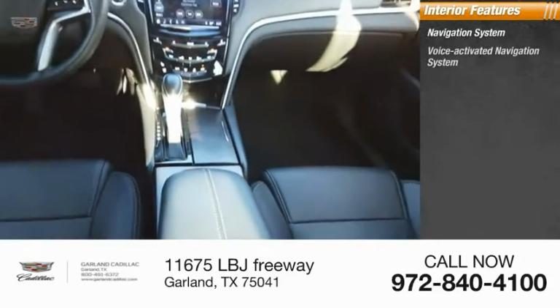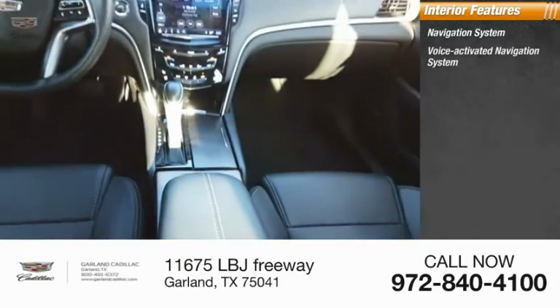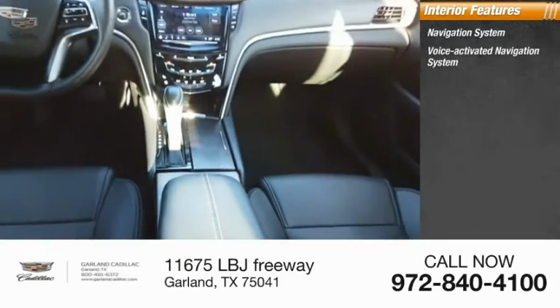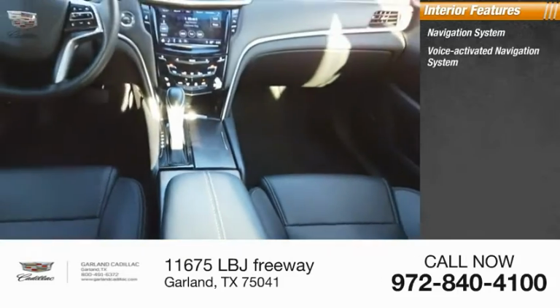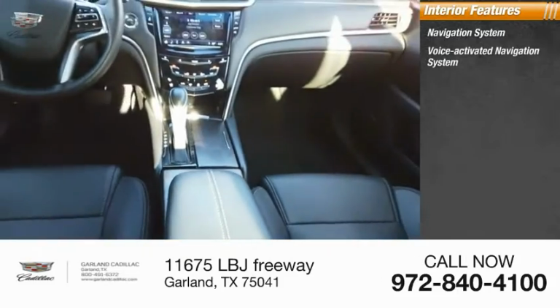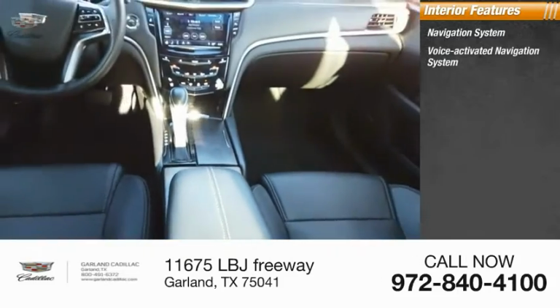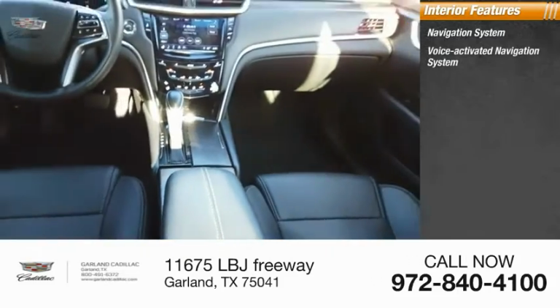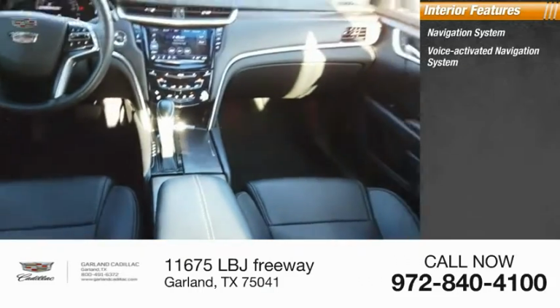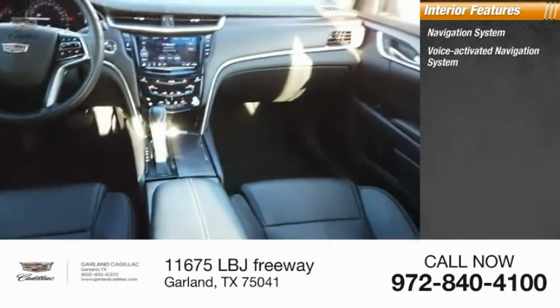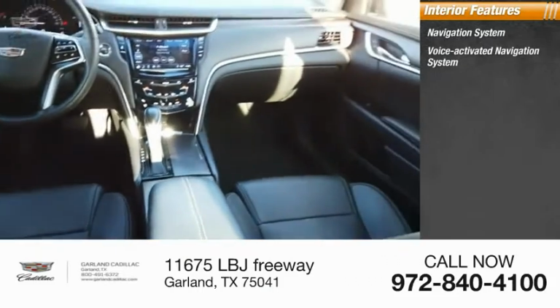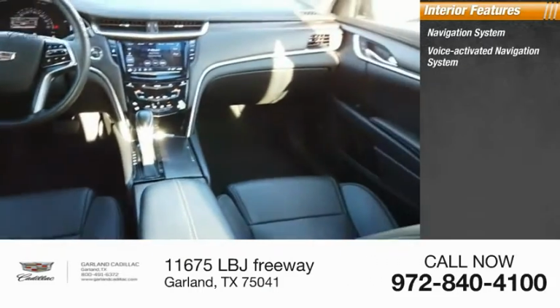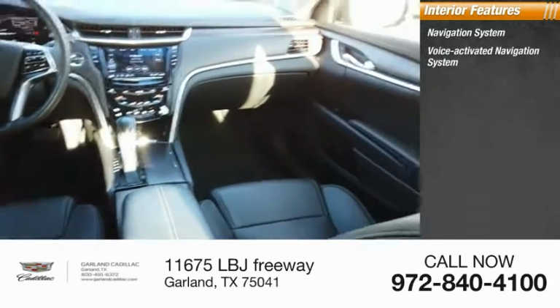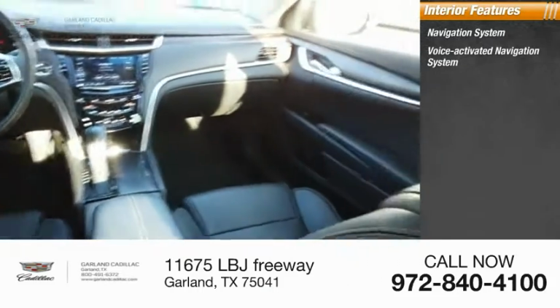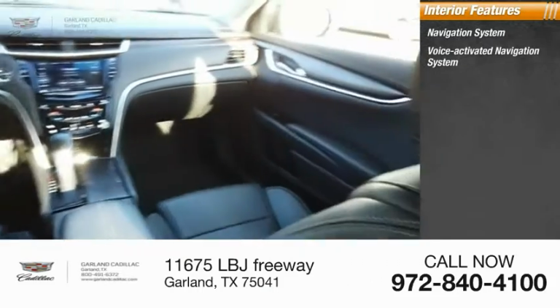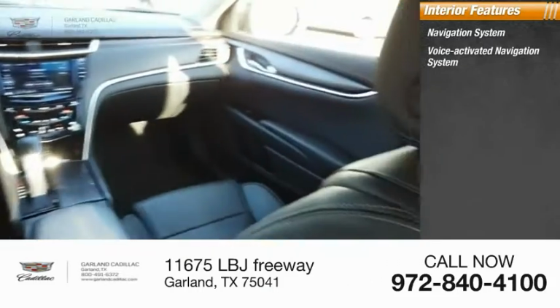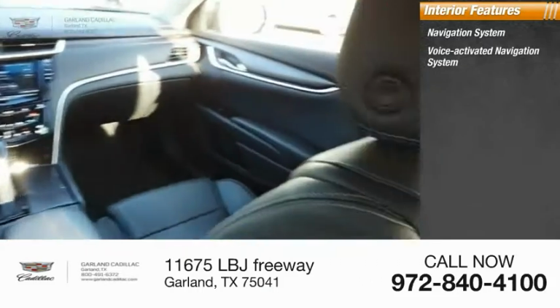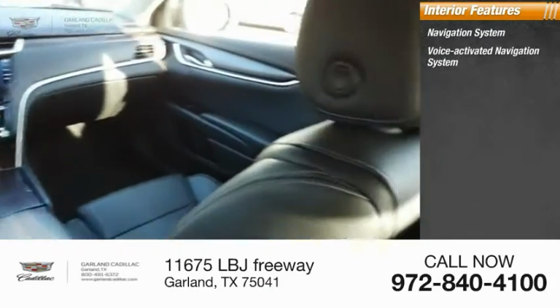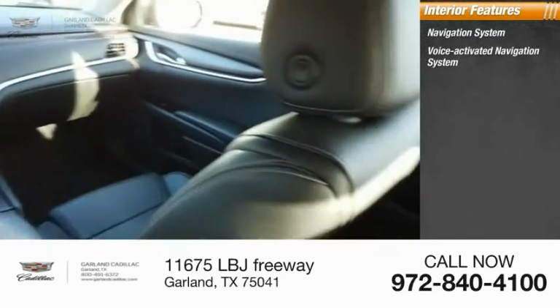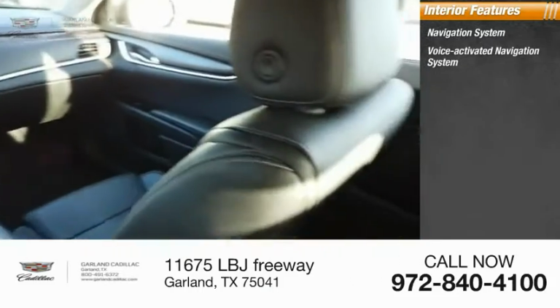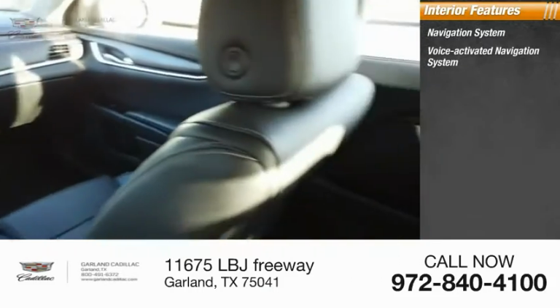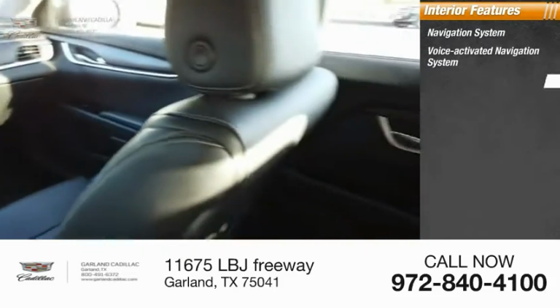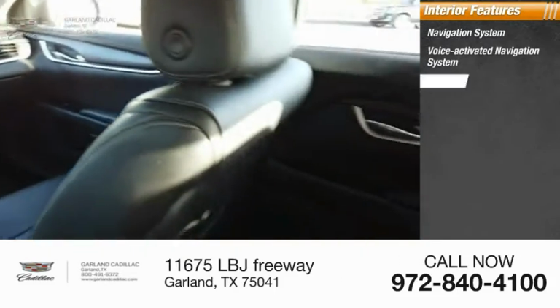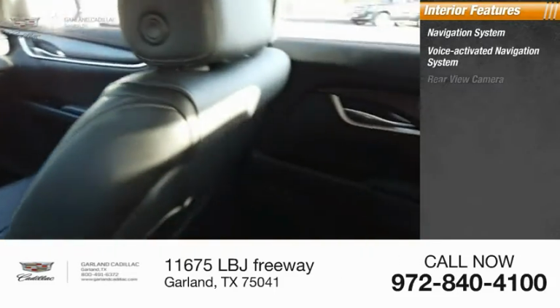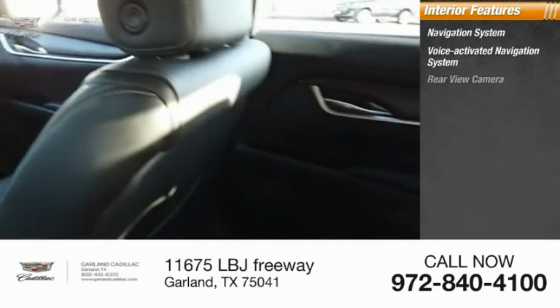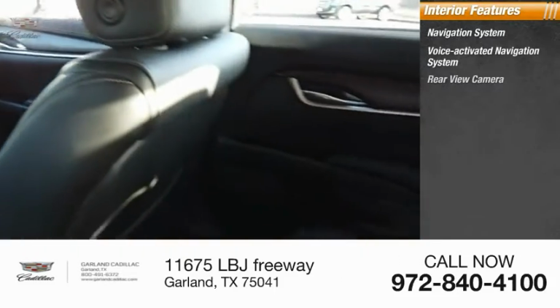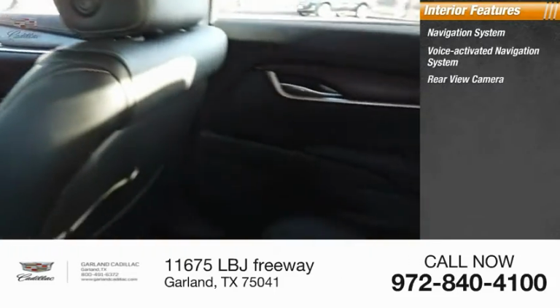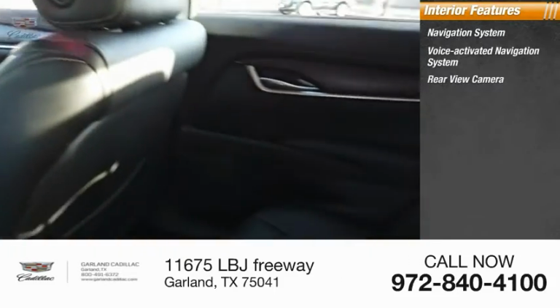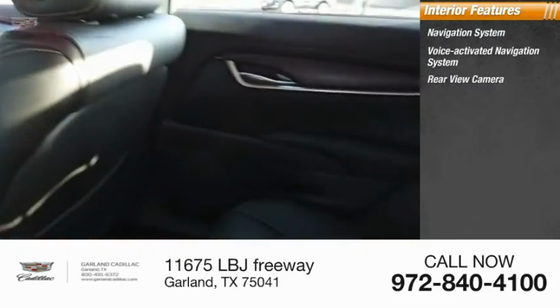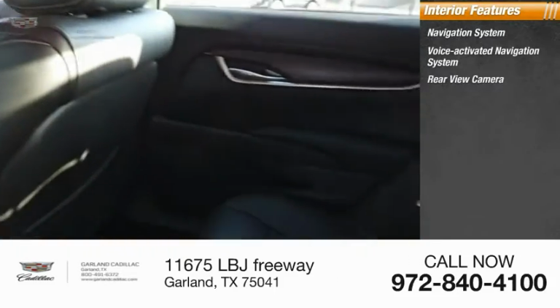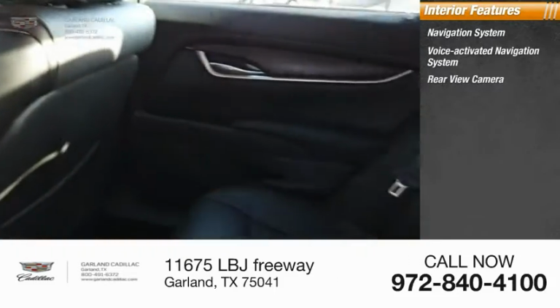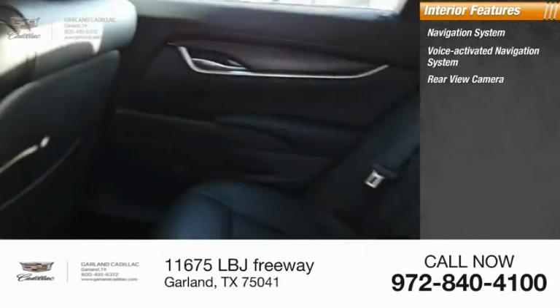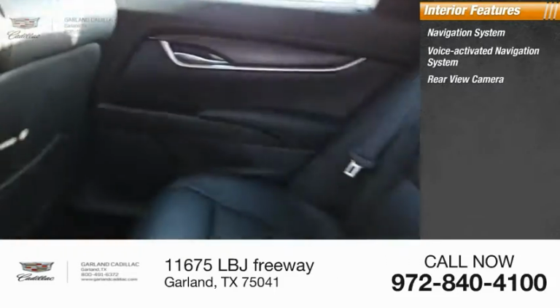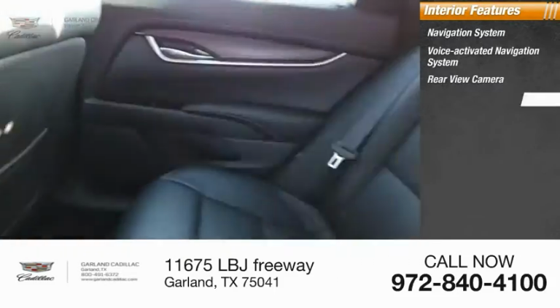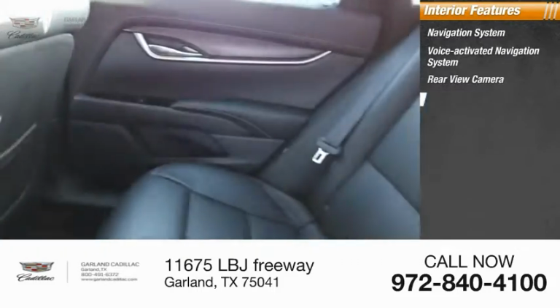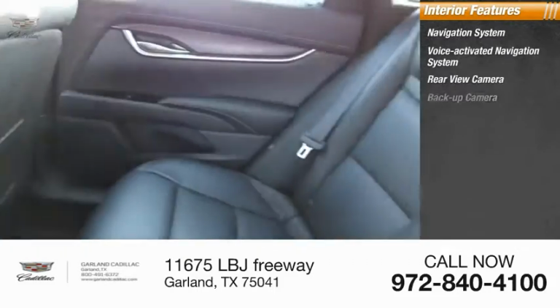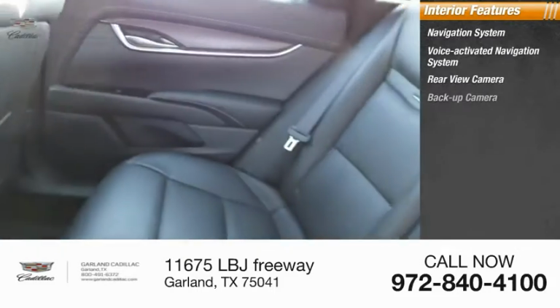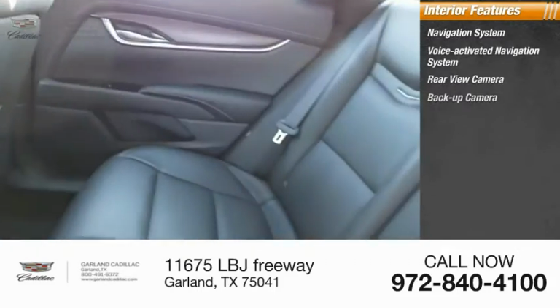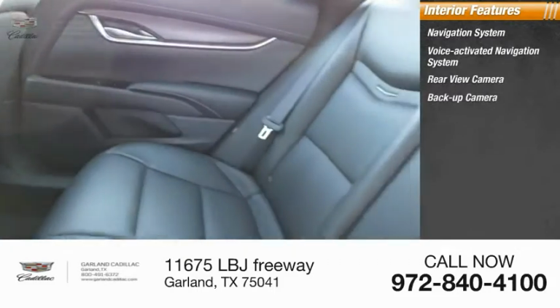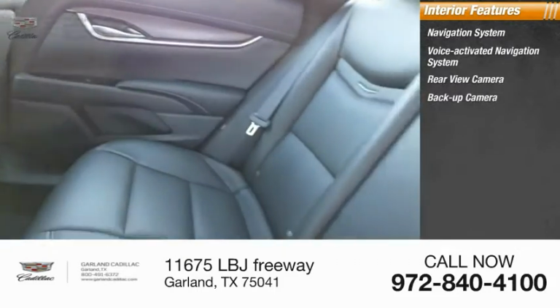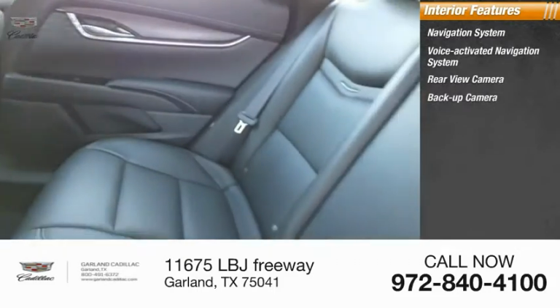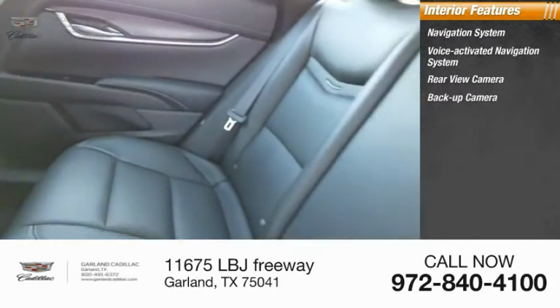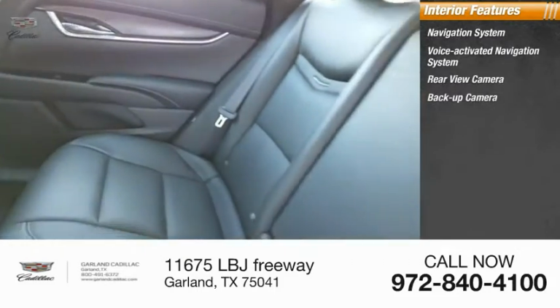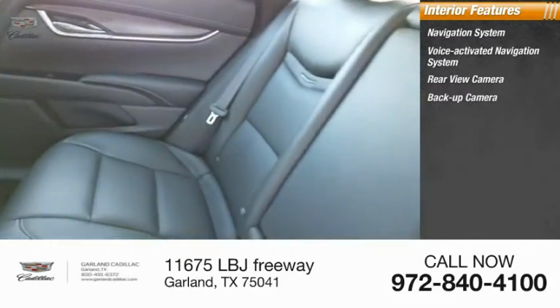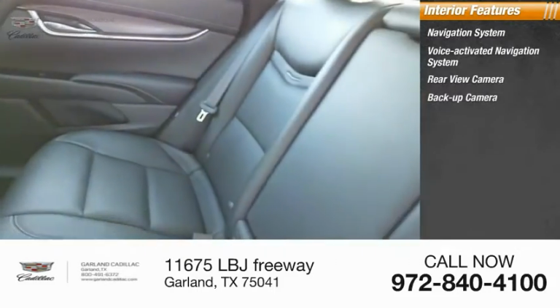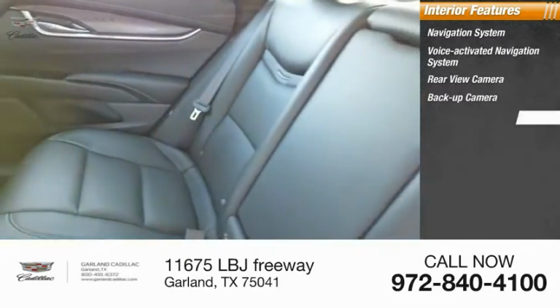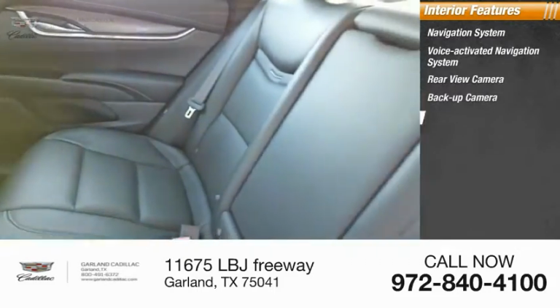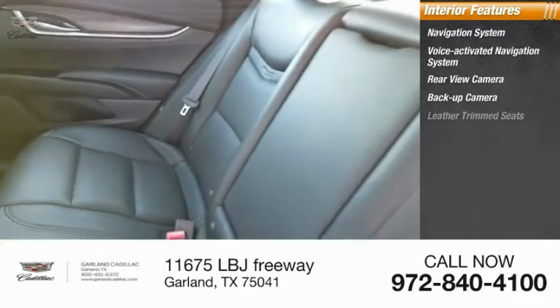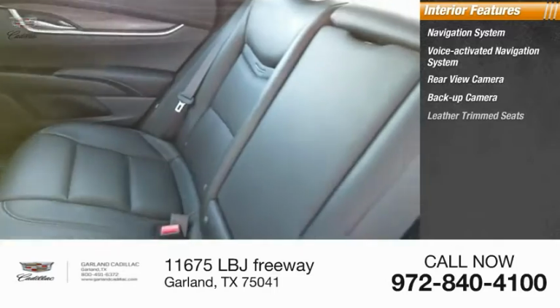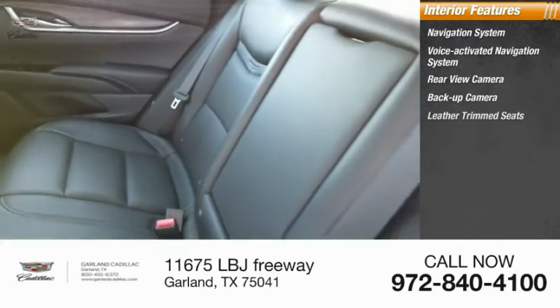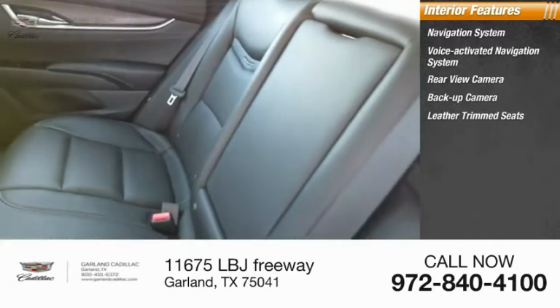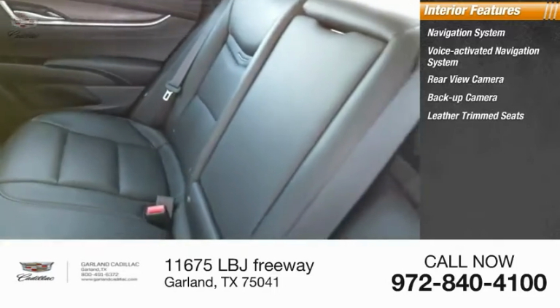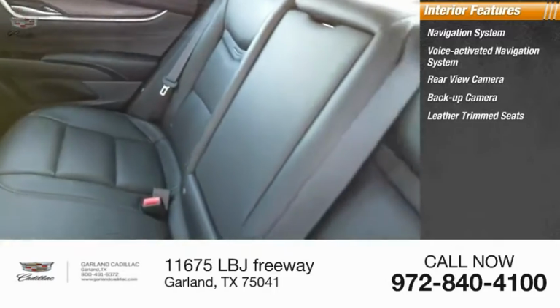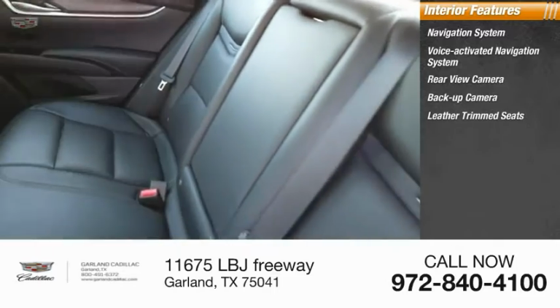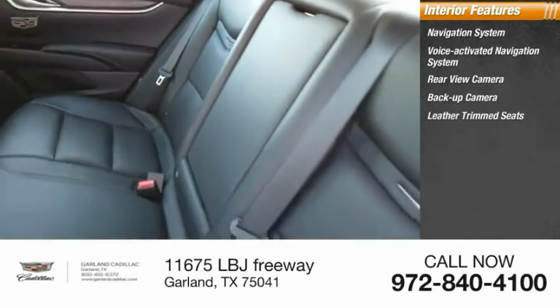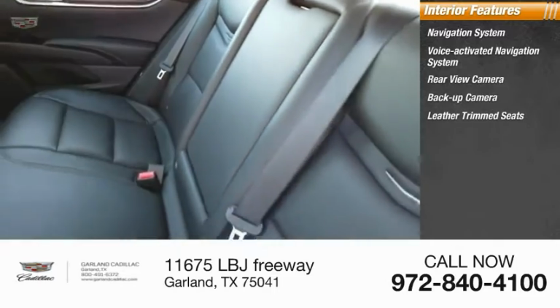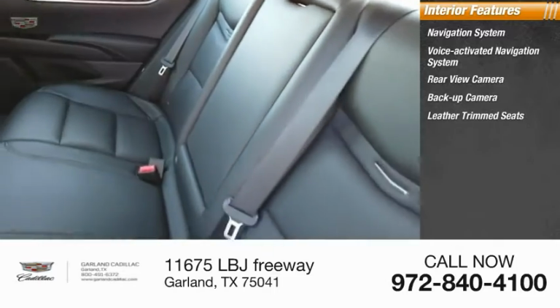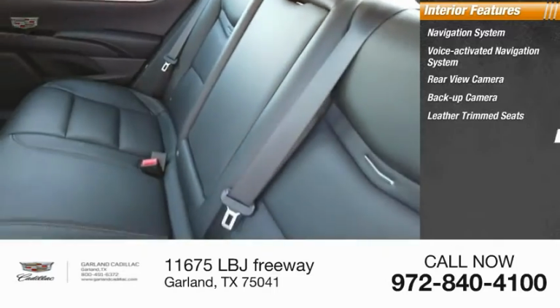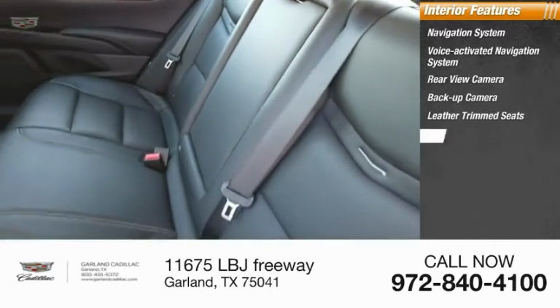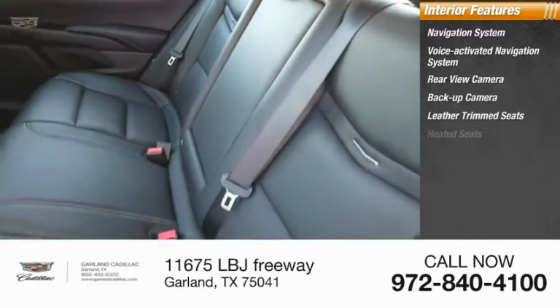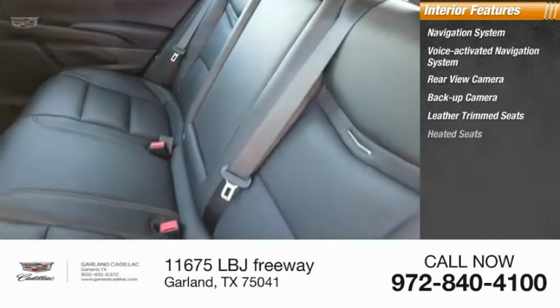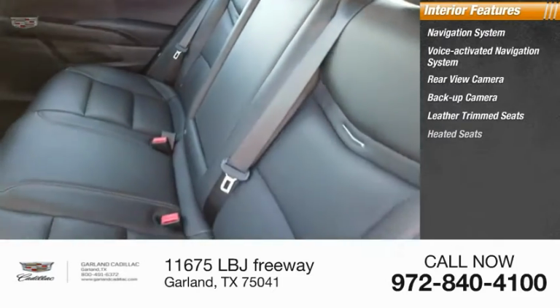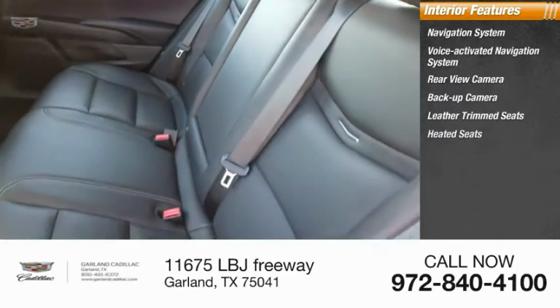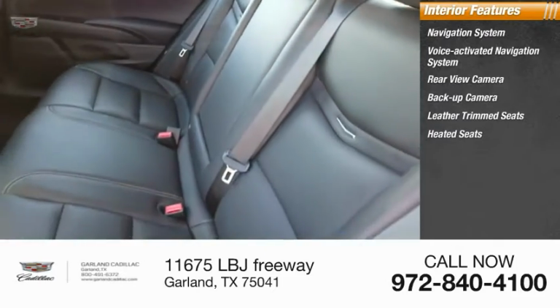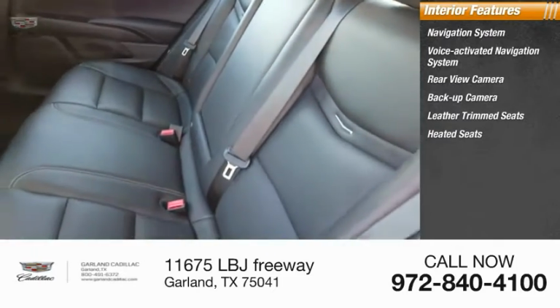Inside you'll find a voice-activated navigation system, backup camera, leather trim seats, and heated seats.